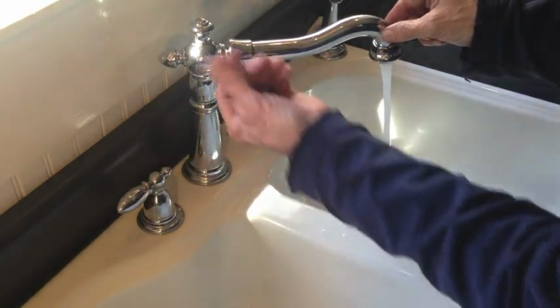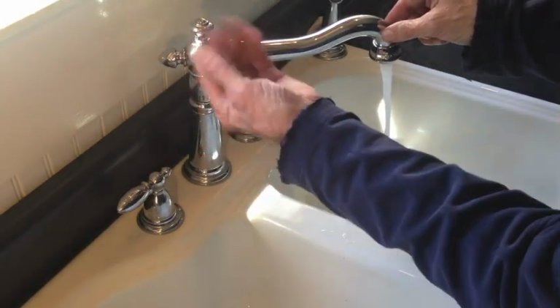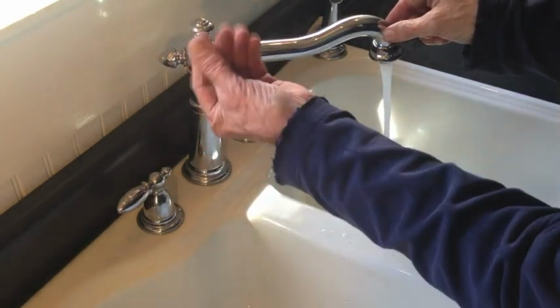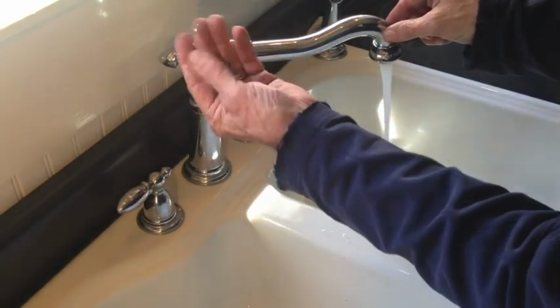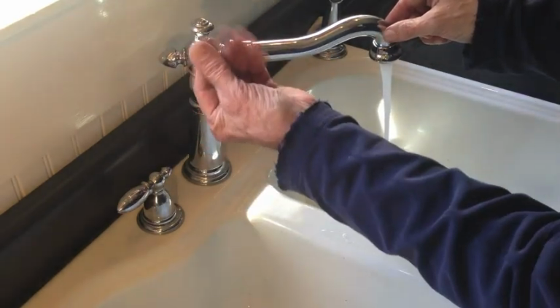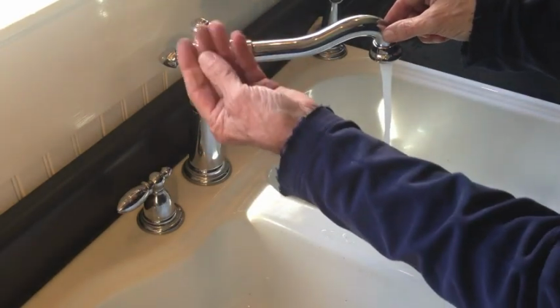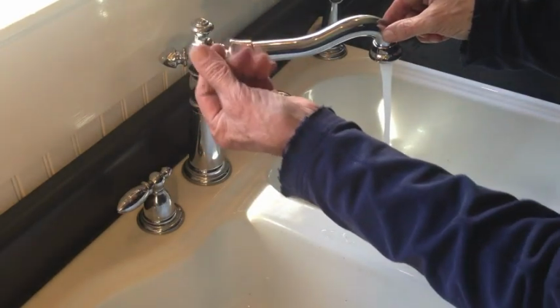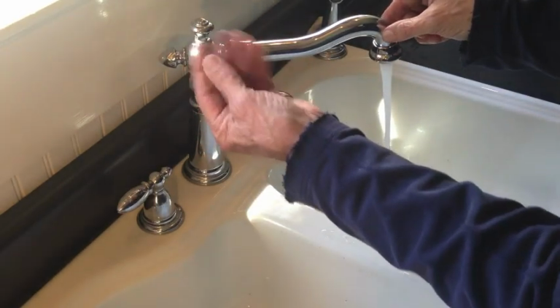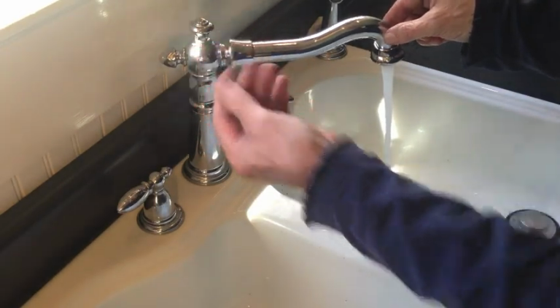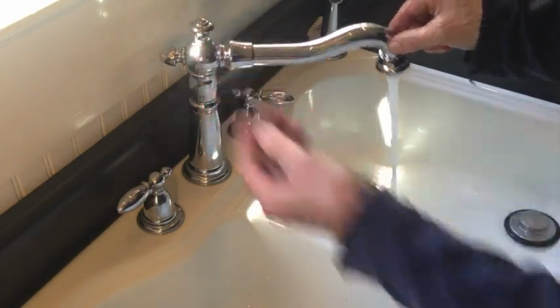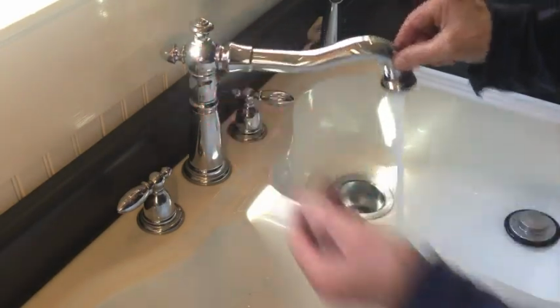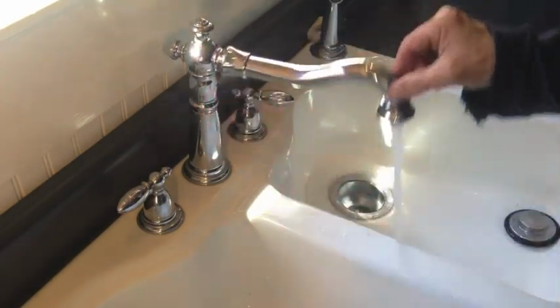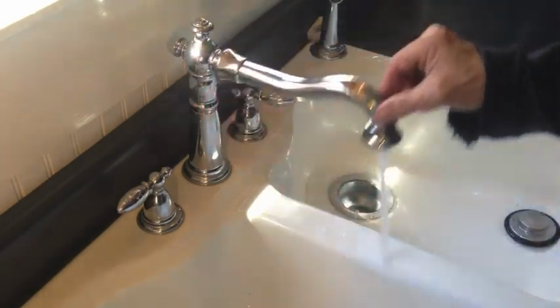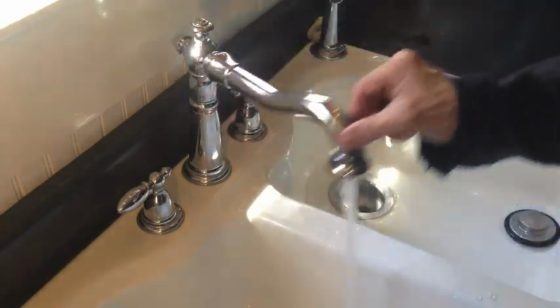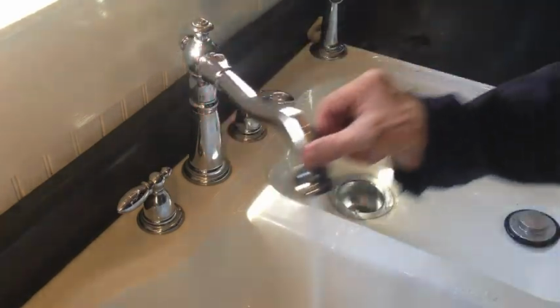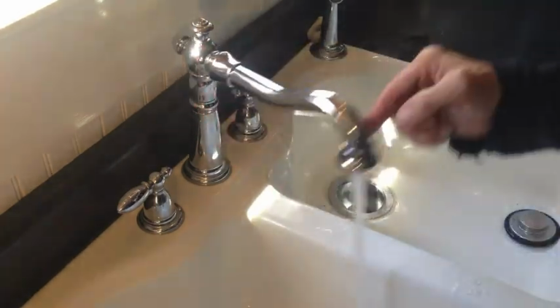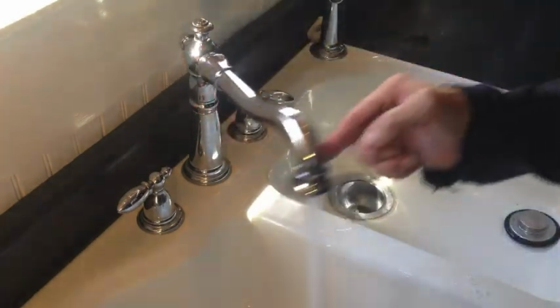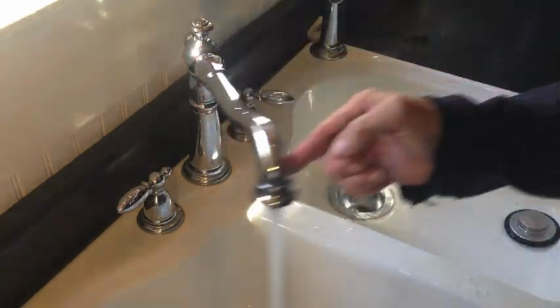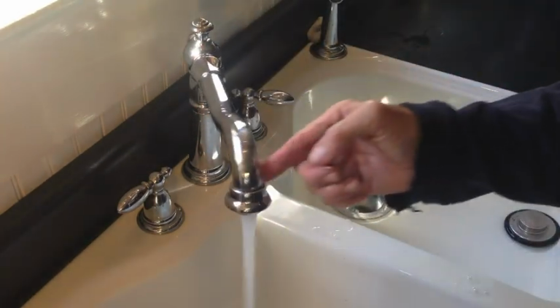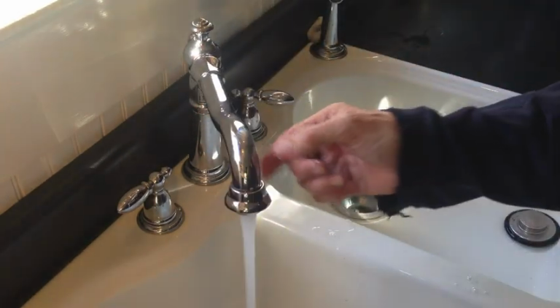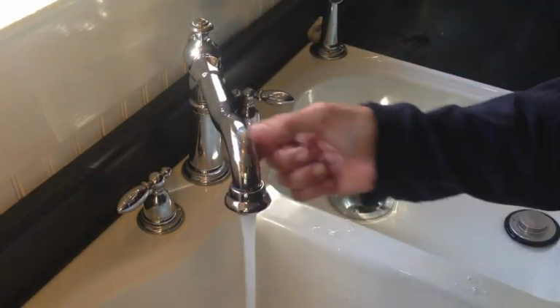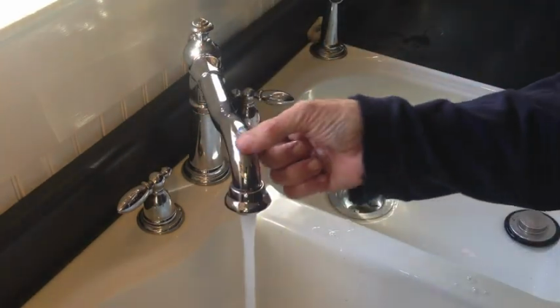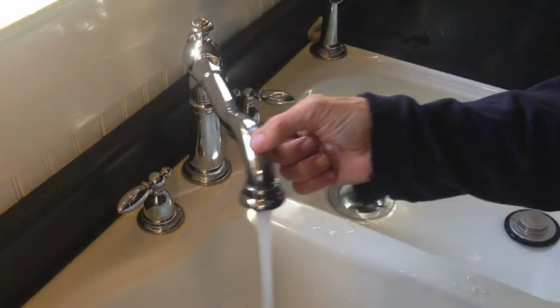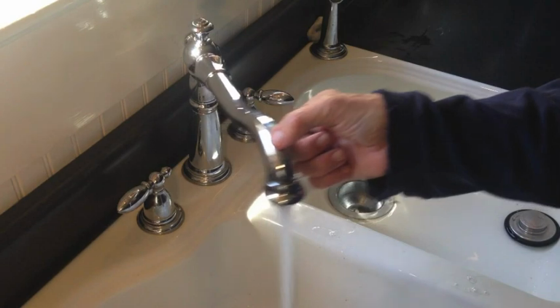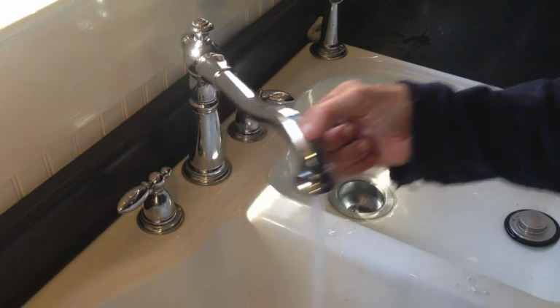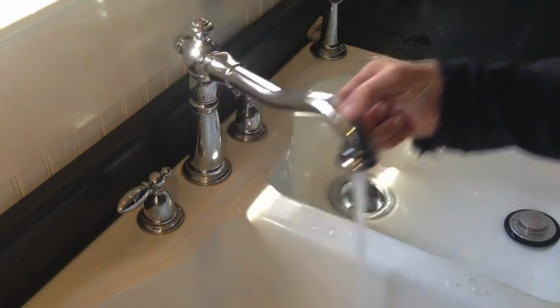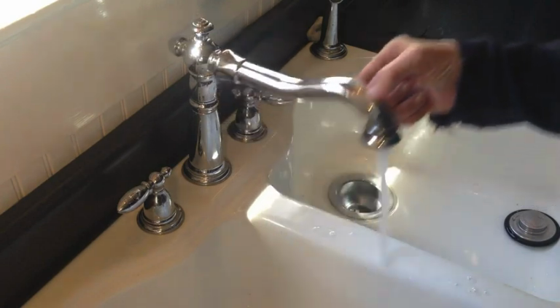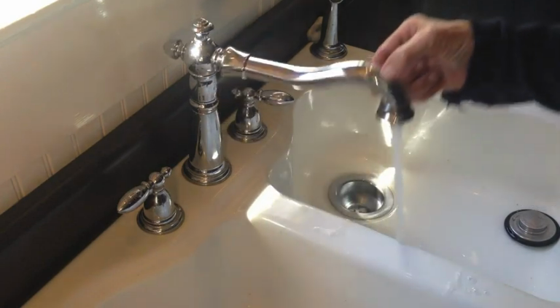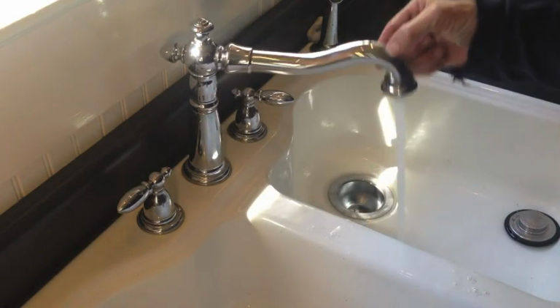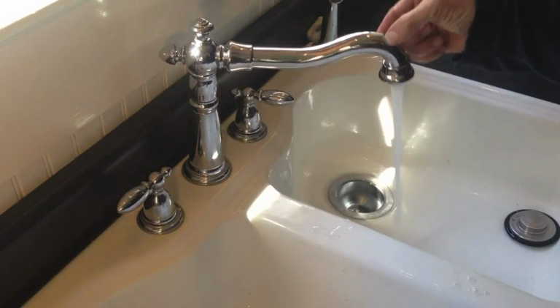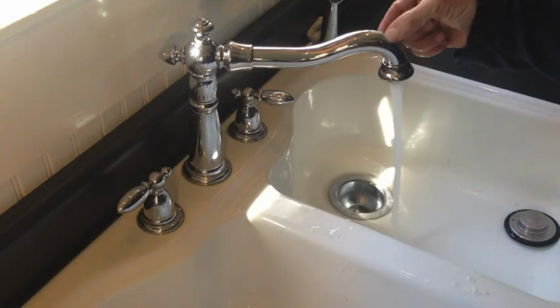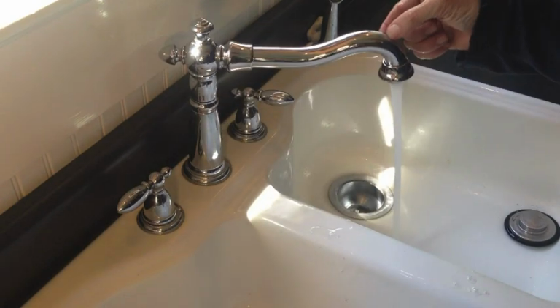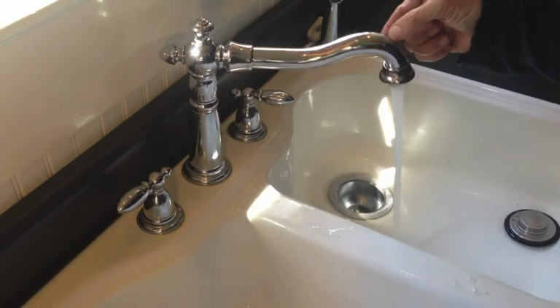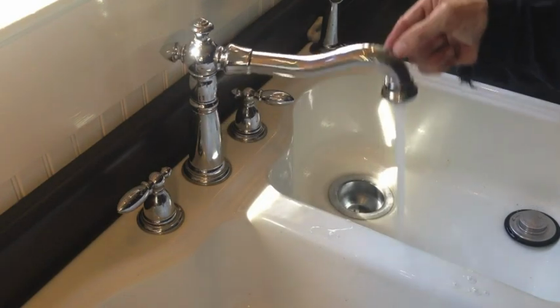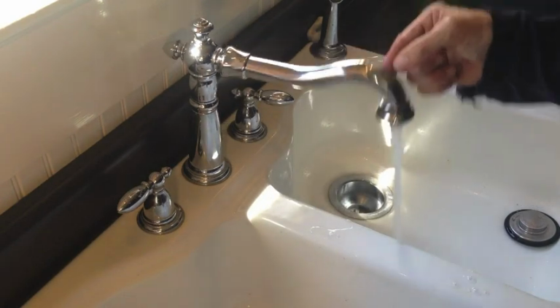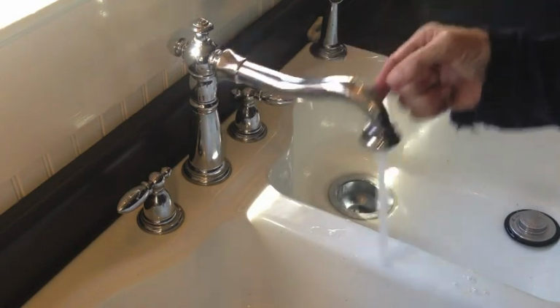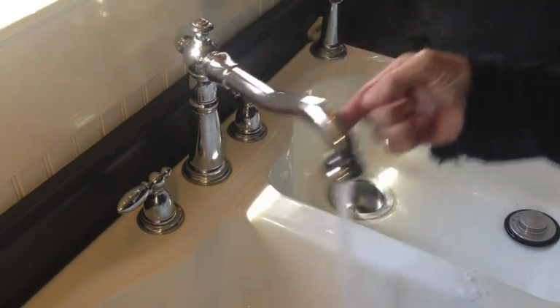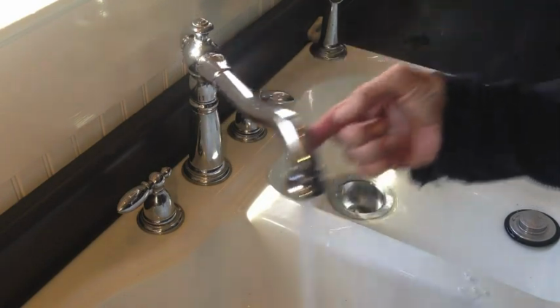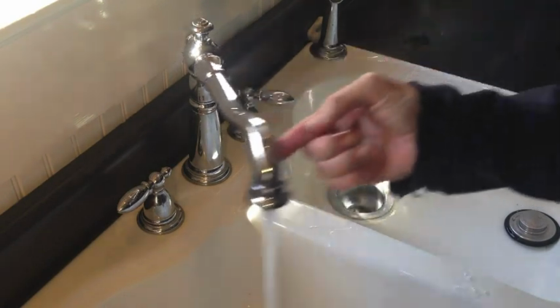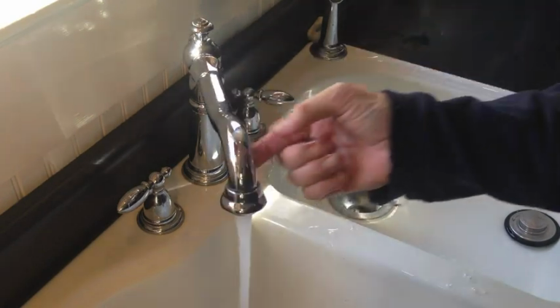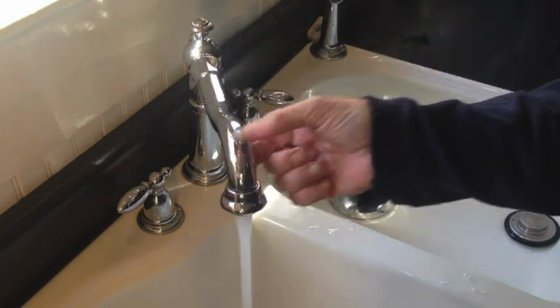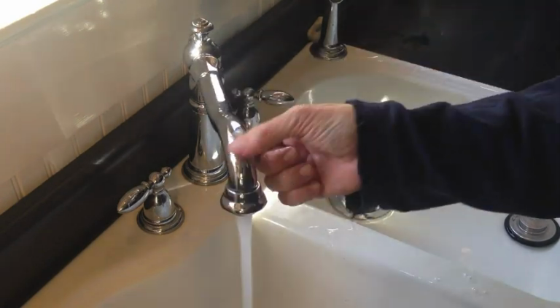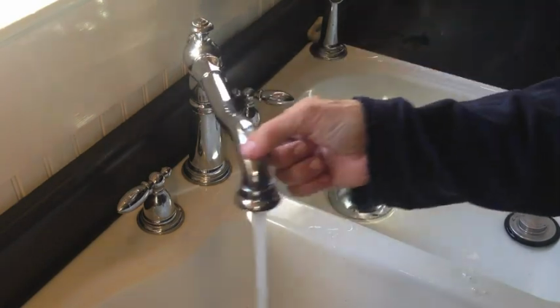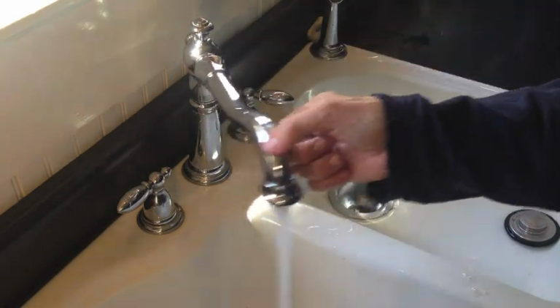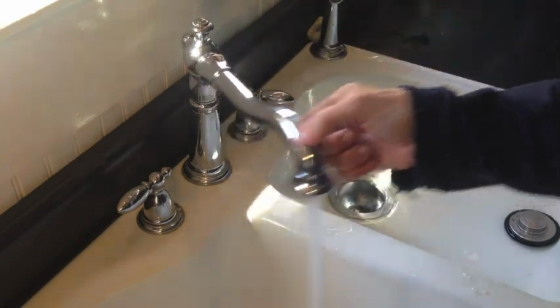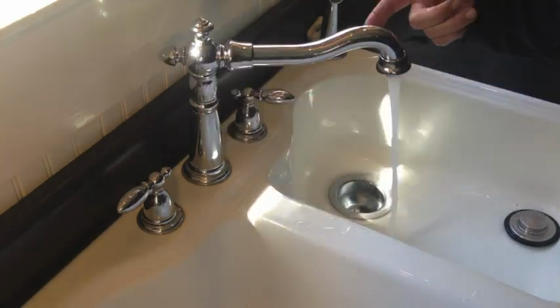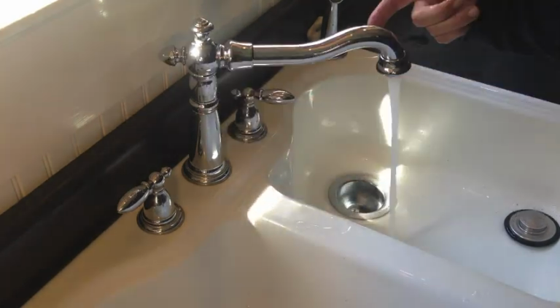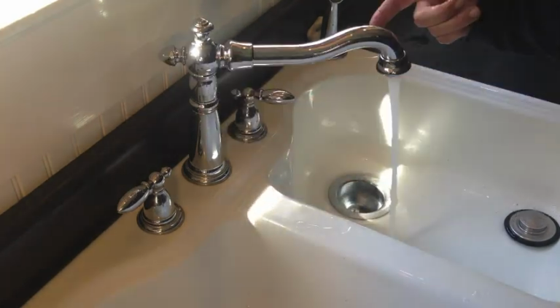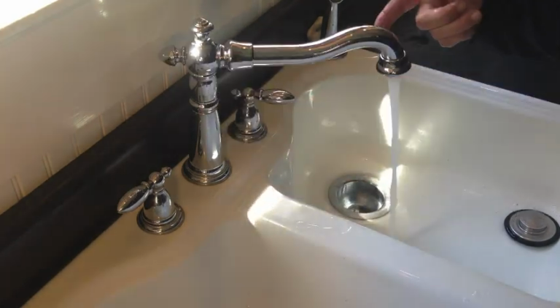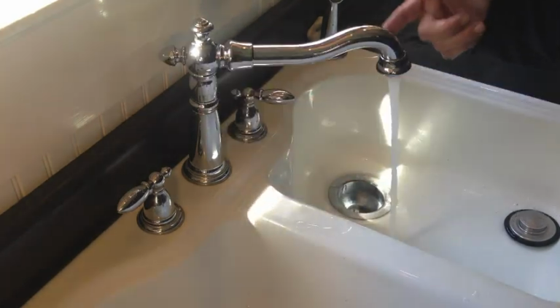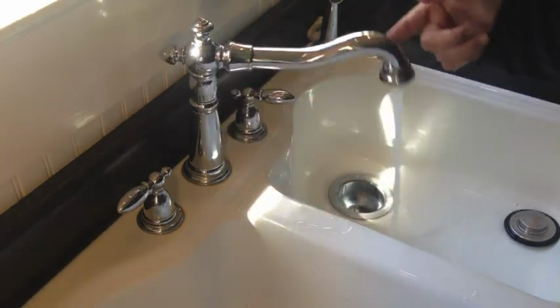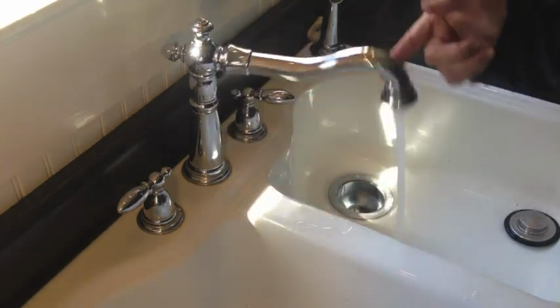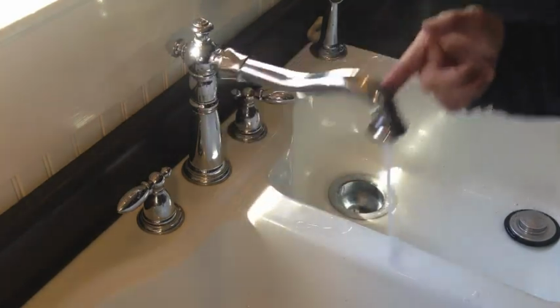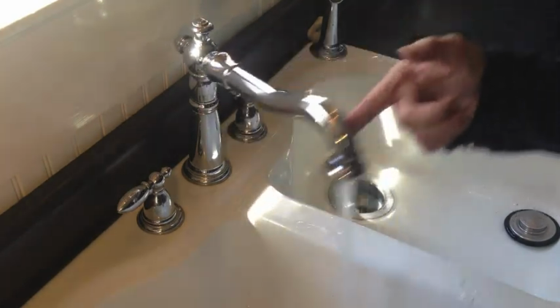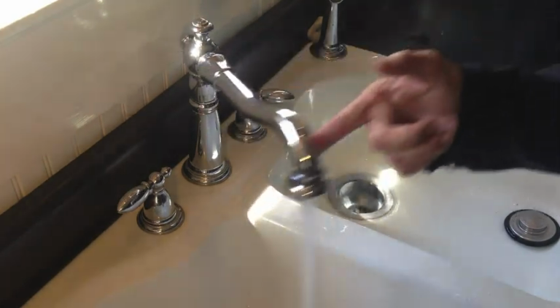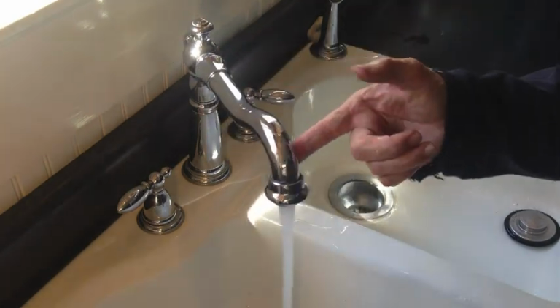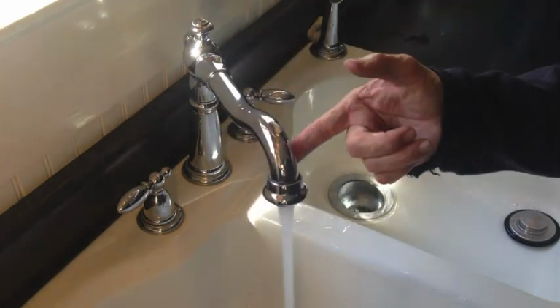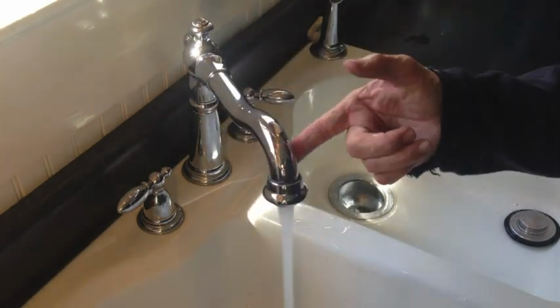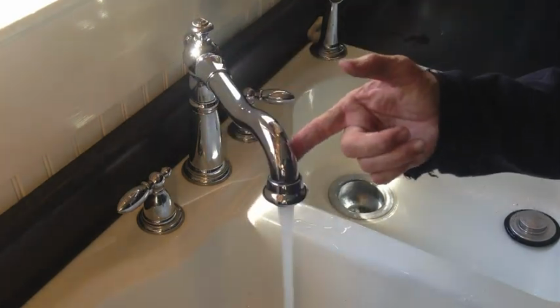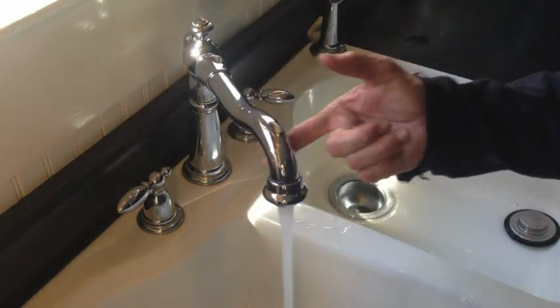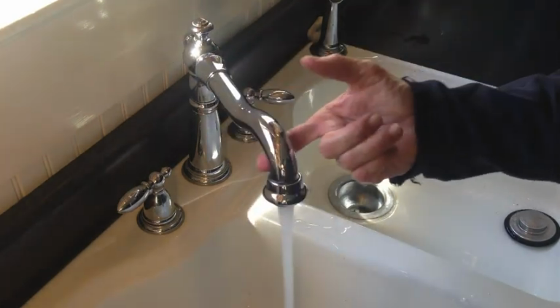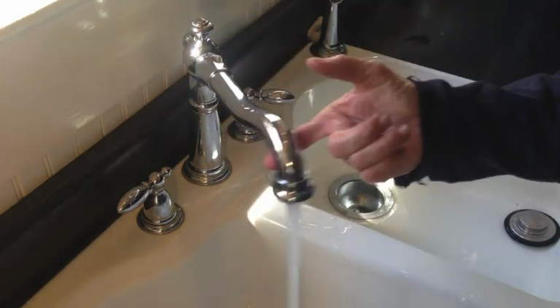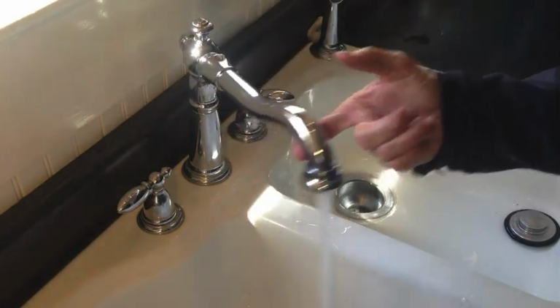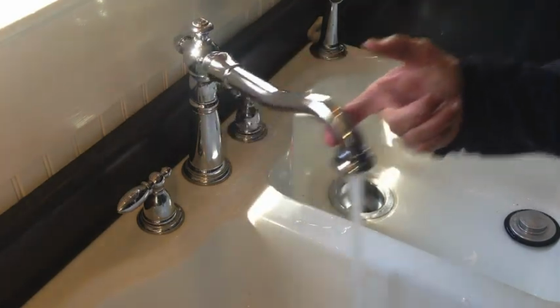Let's give it a test. No leaks at all — bone dry. And the faucet feels a little bit tighter as I turn it. Simple as that — fixed.